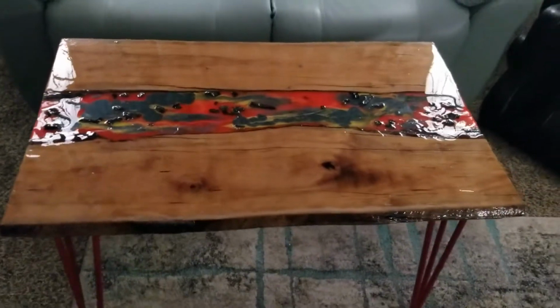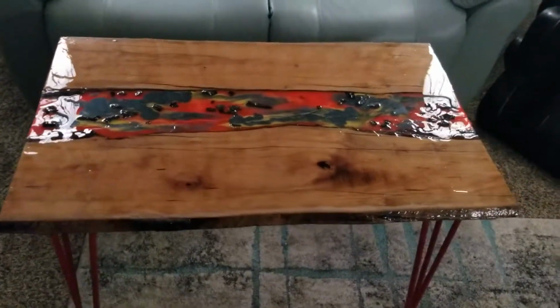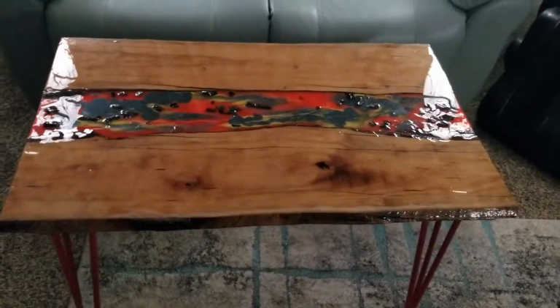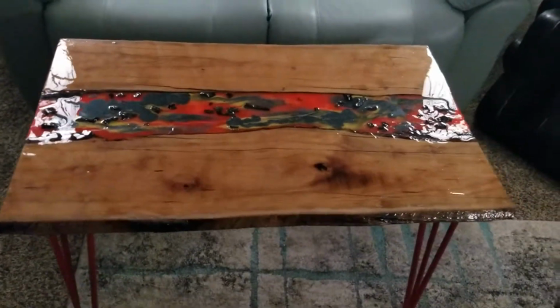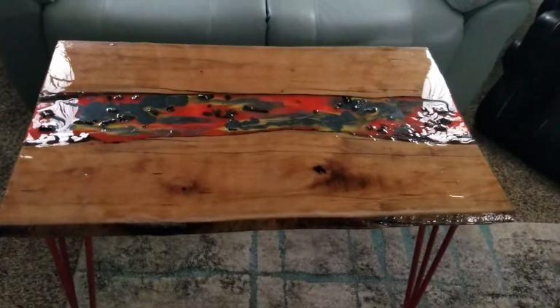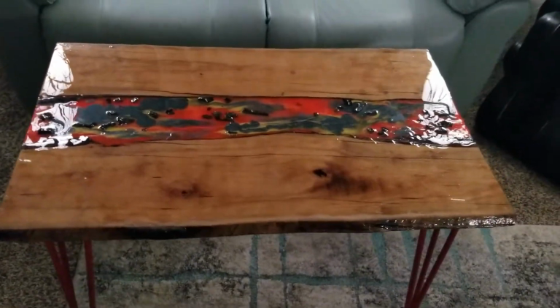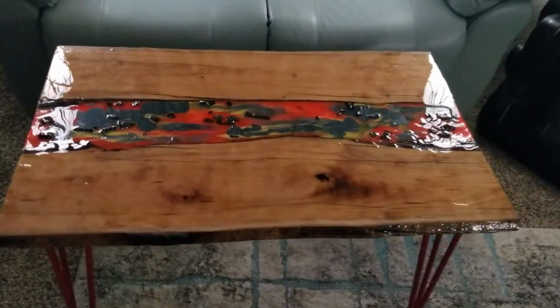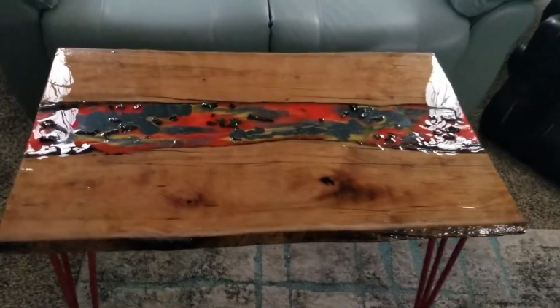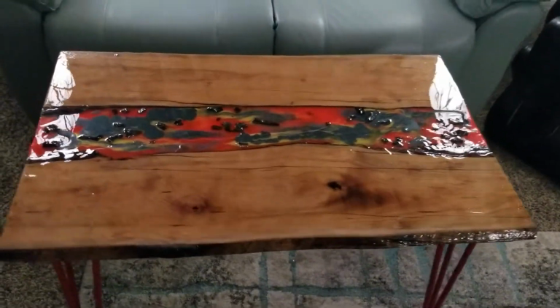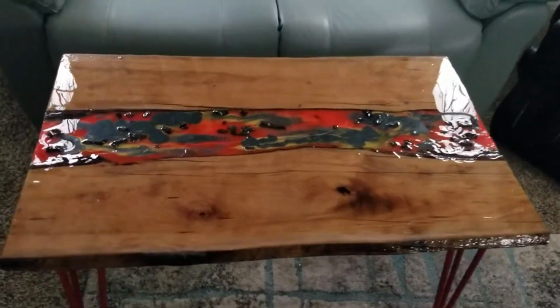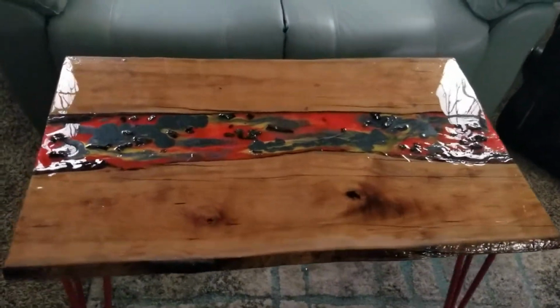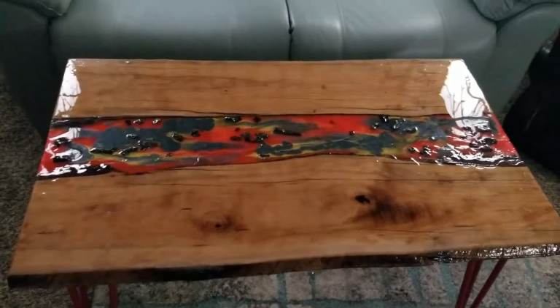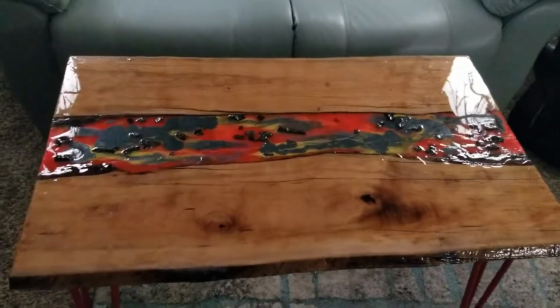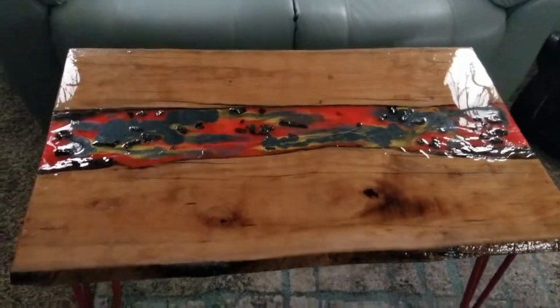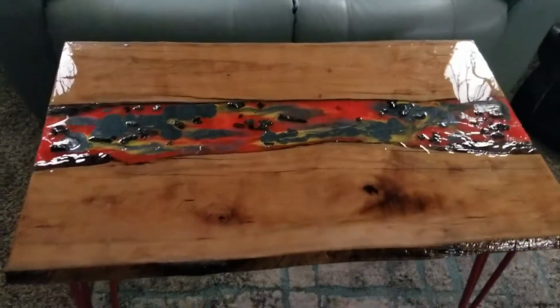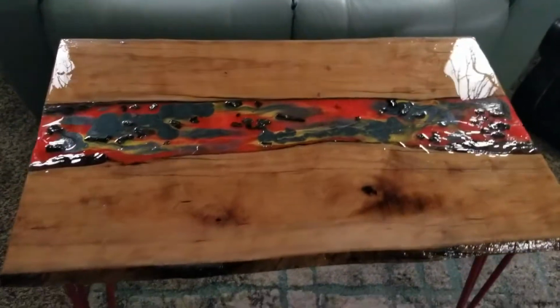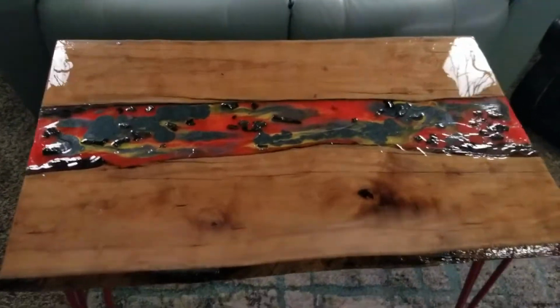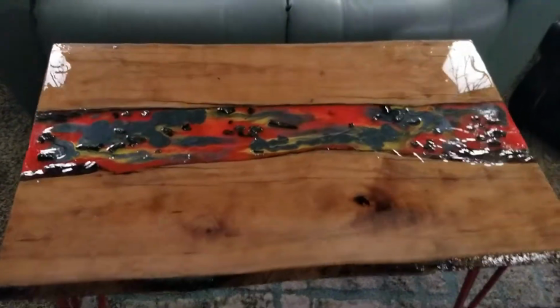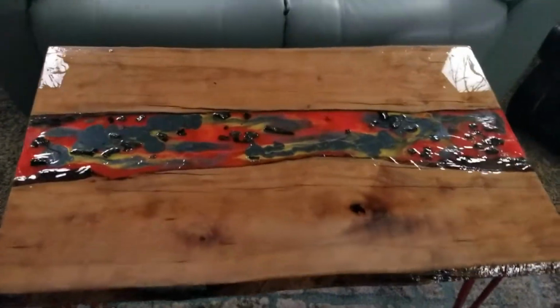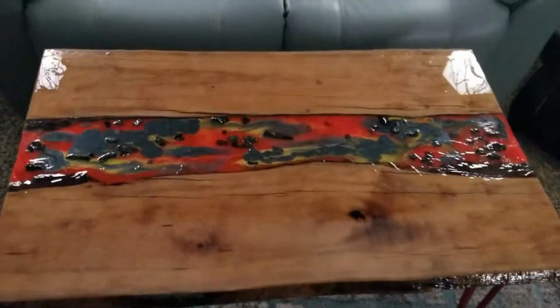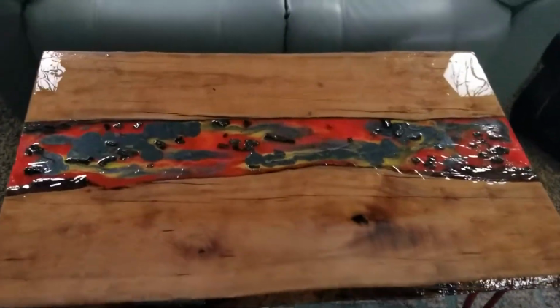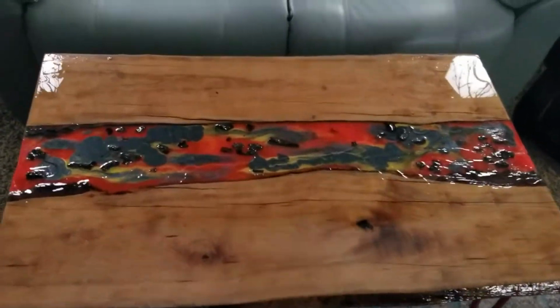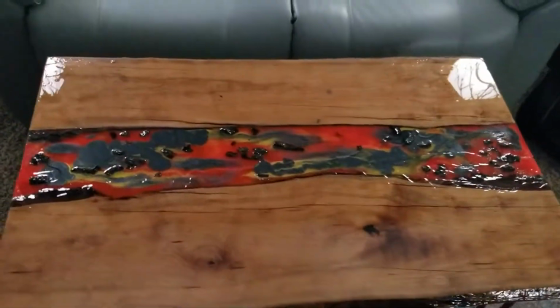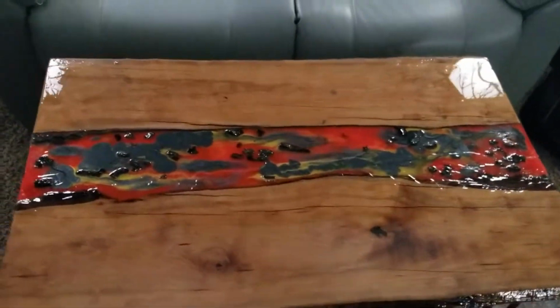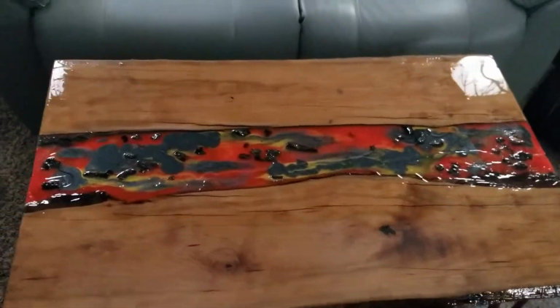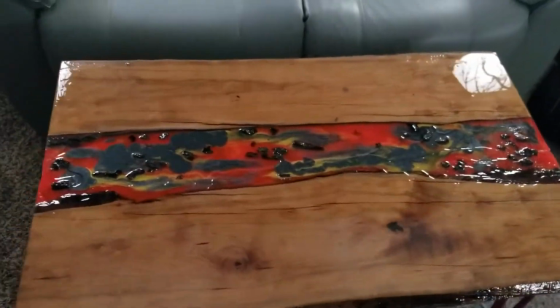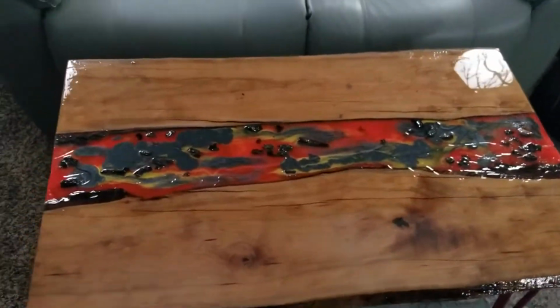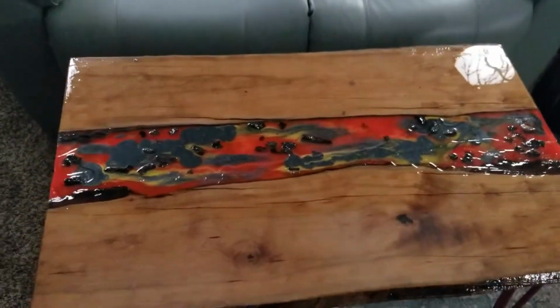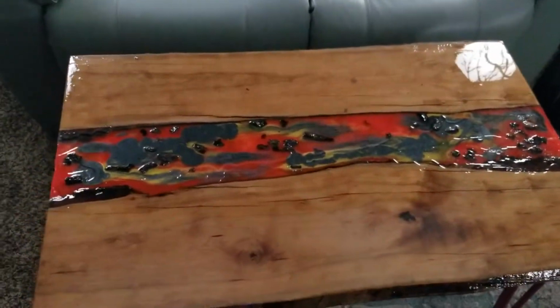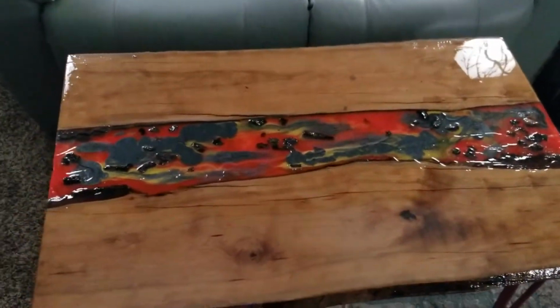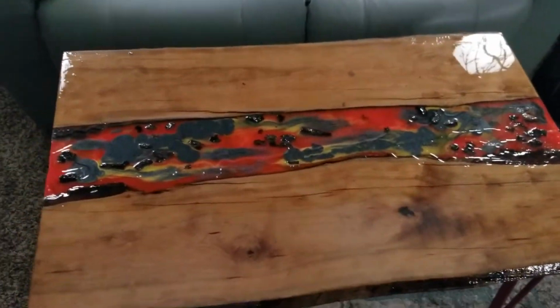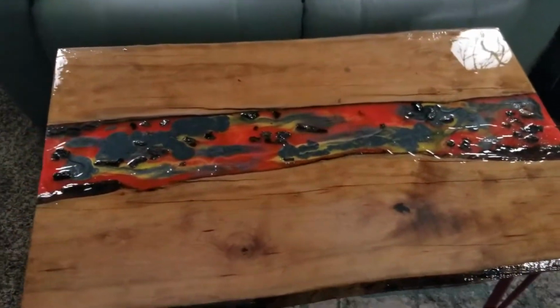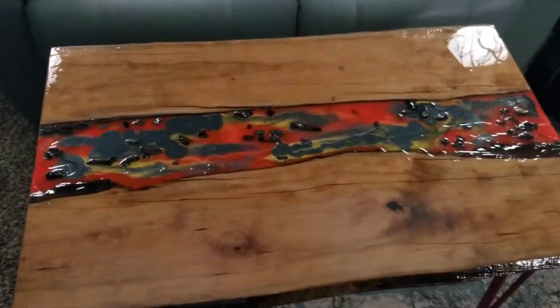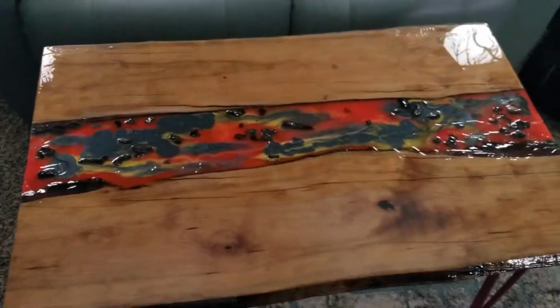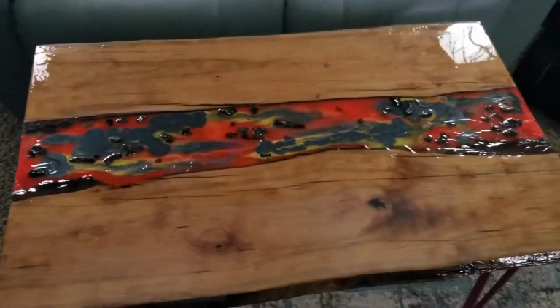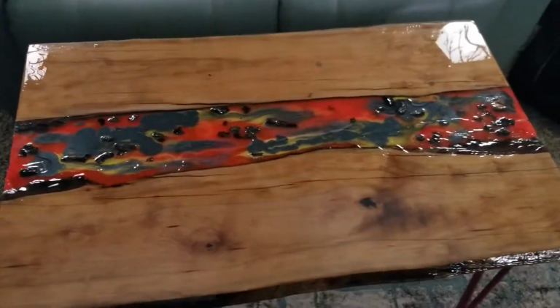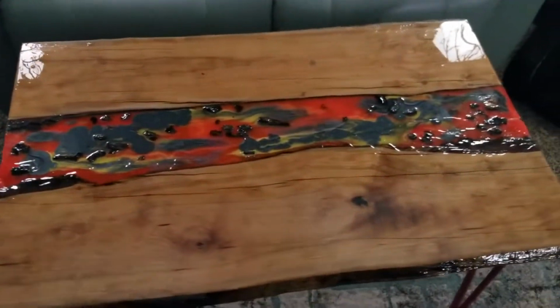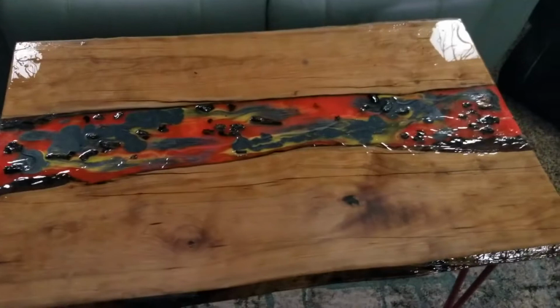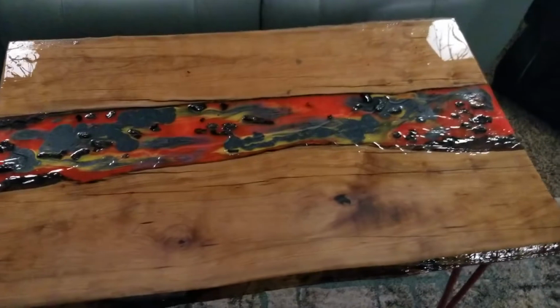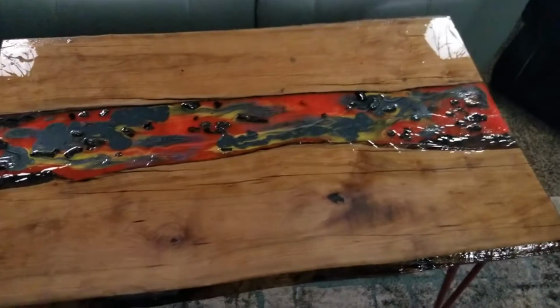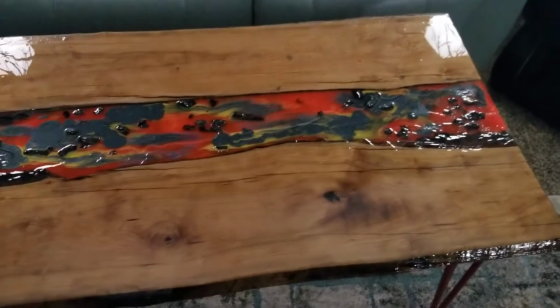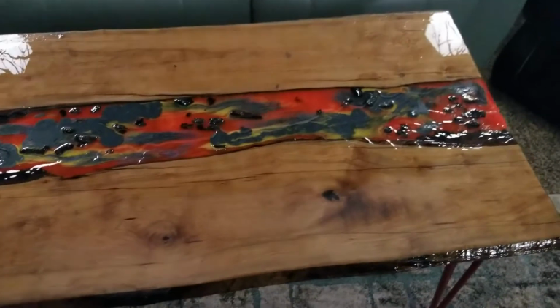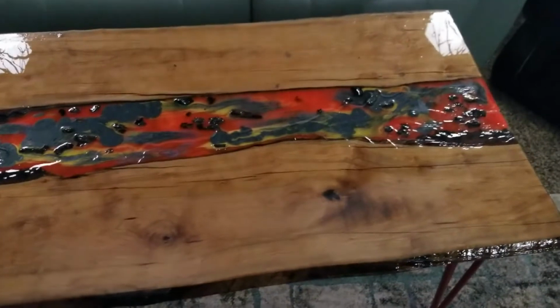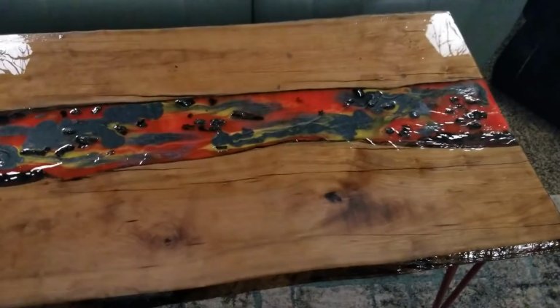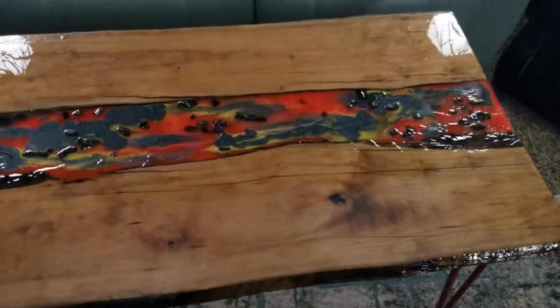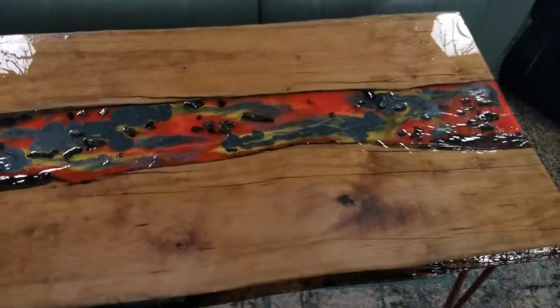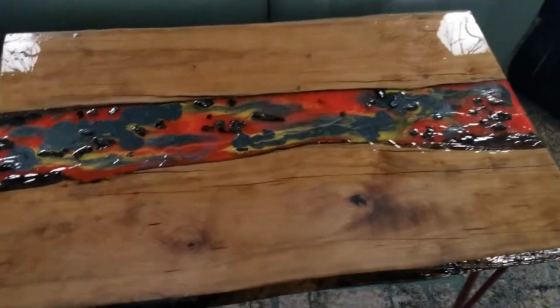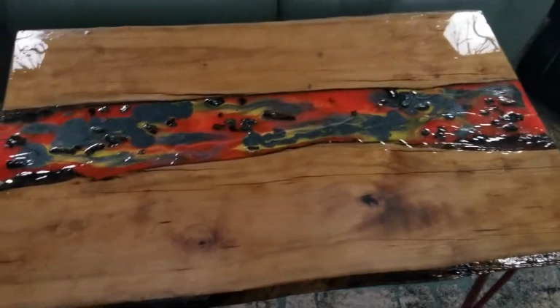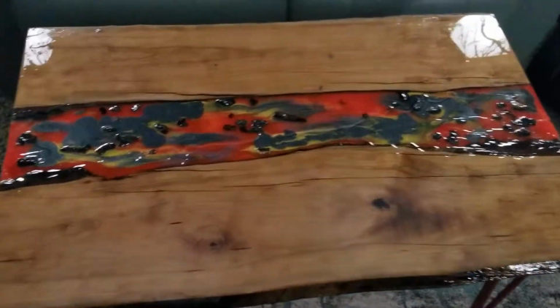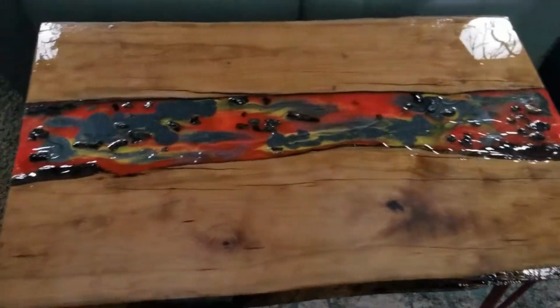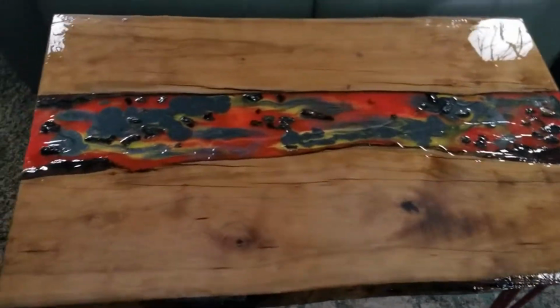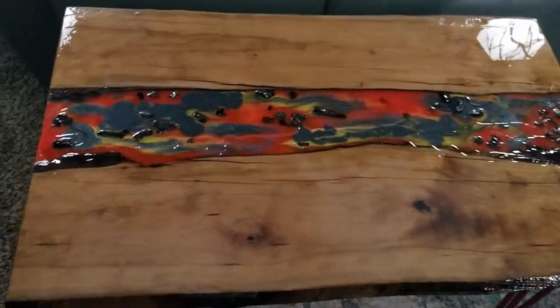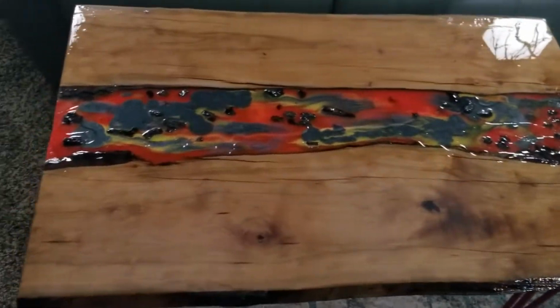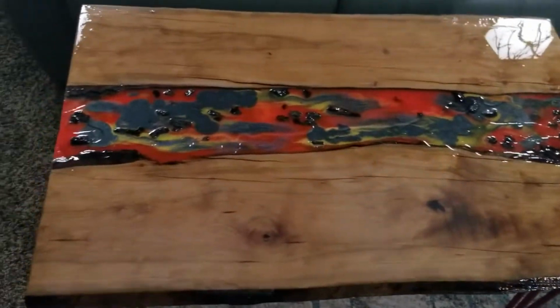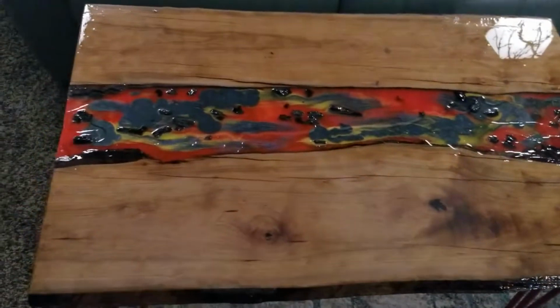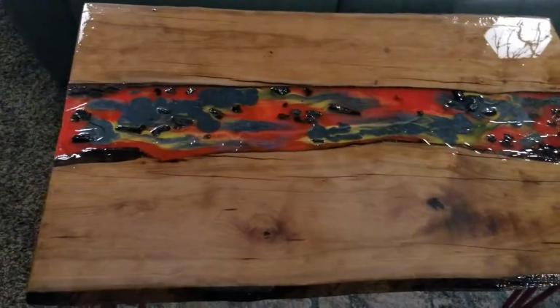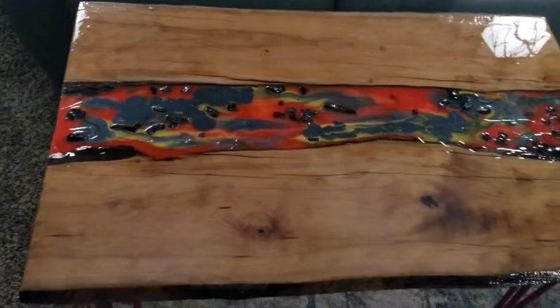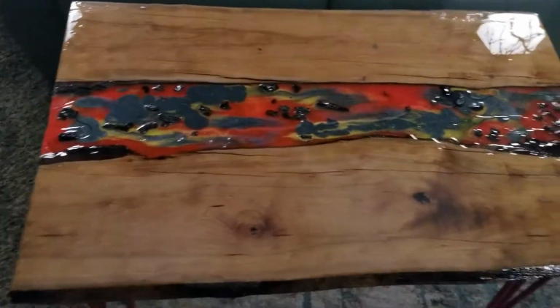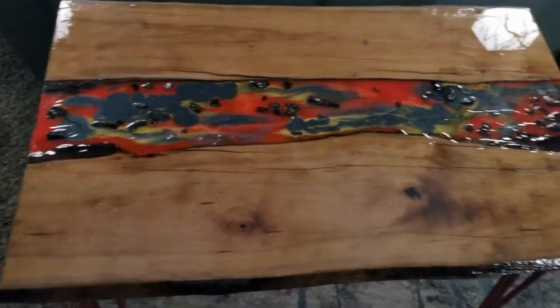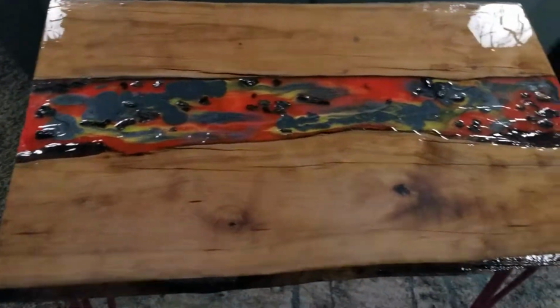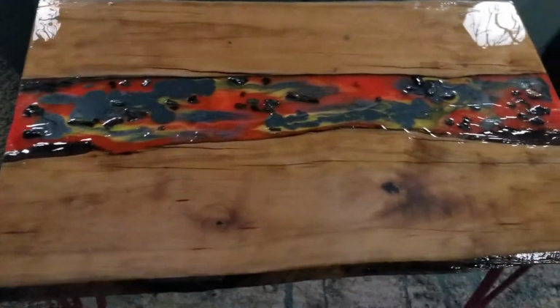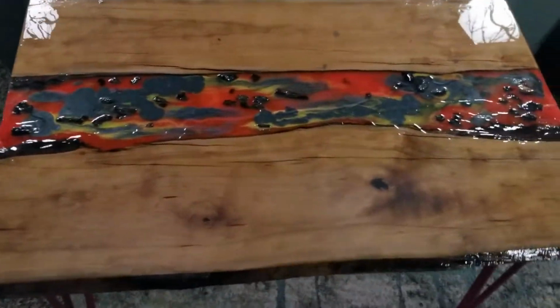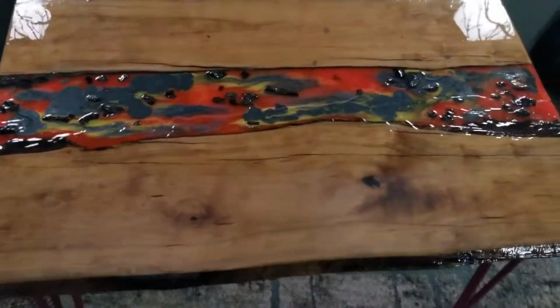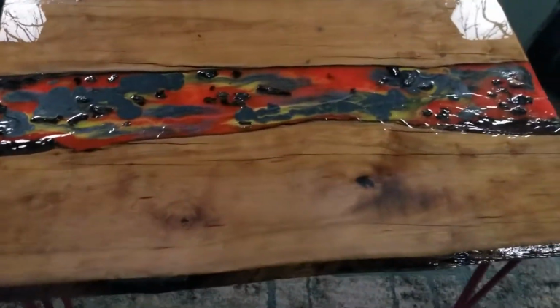What I've made I call a lava table. It's made out of red oak with a river in the center.